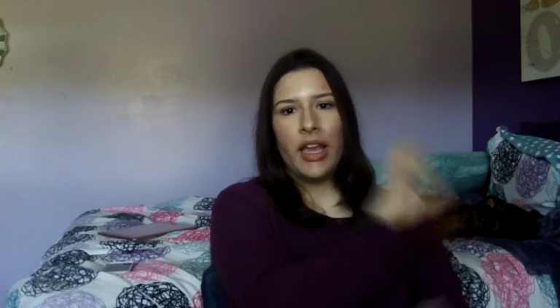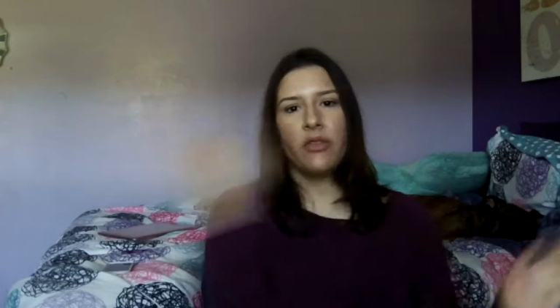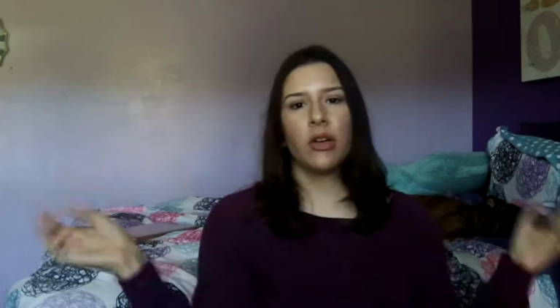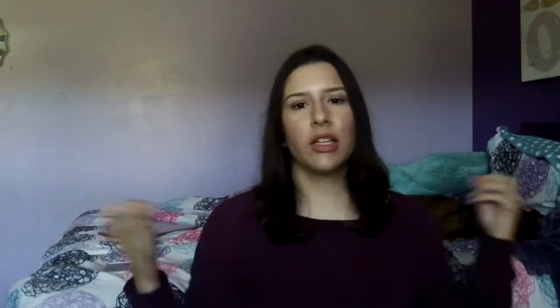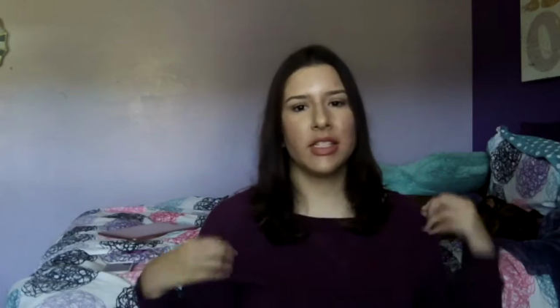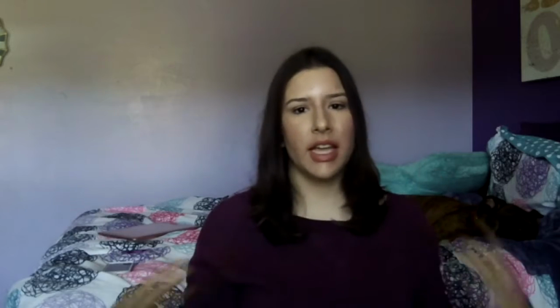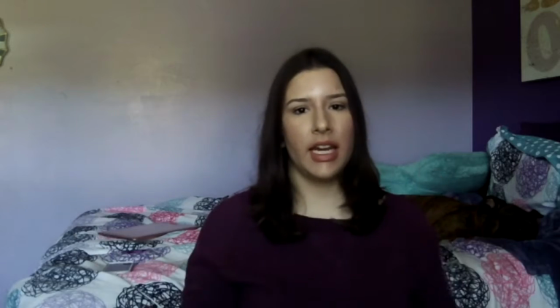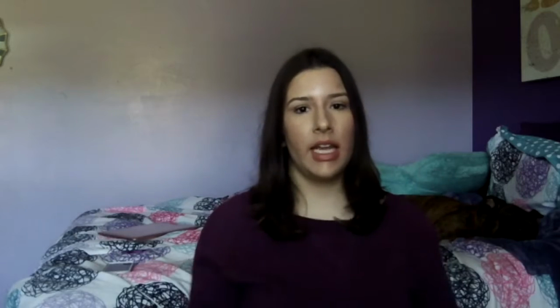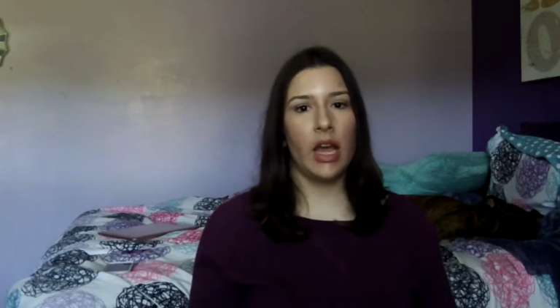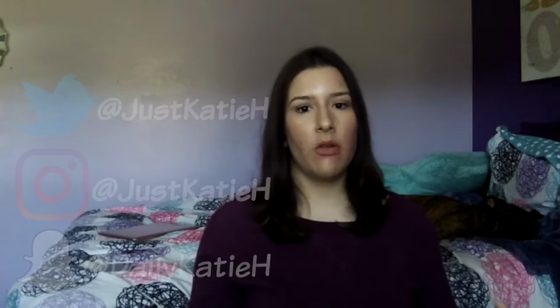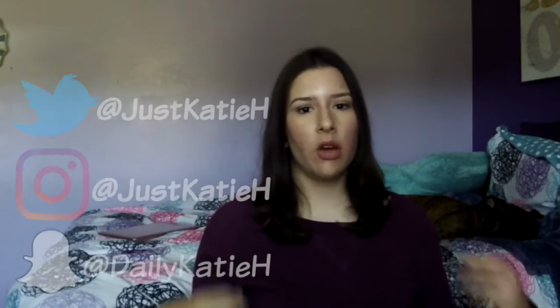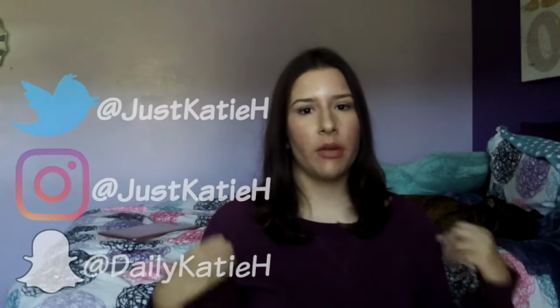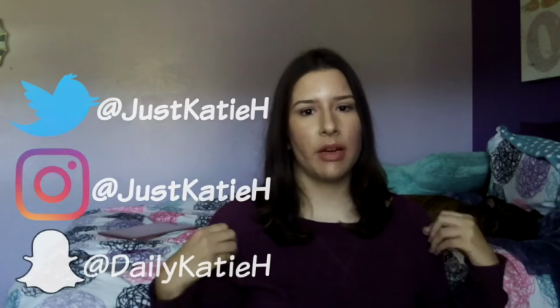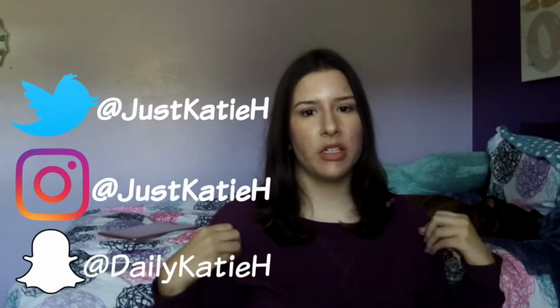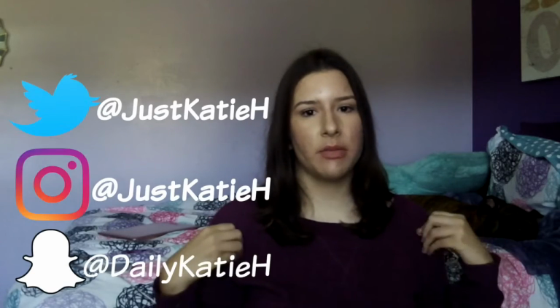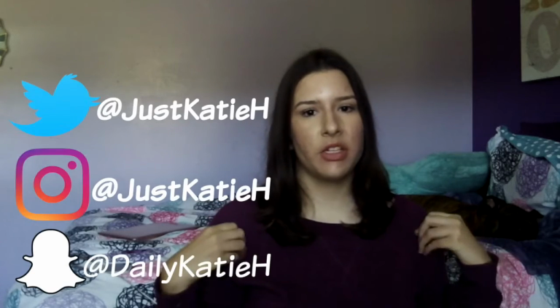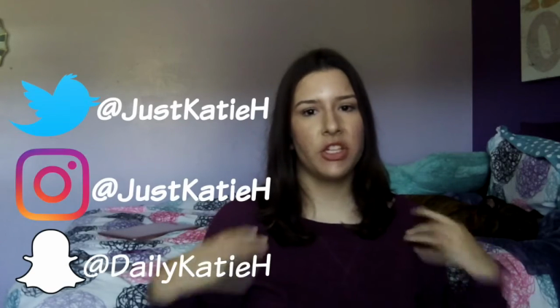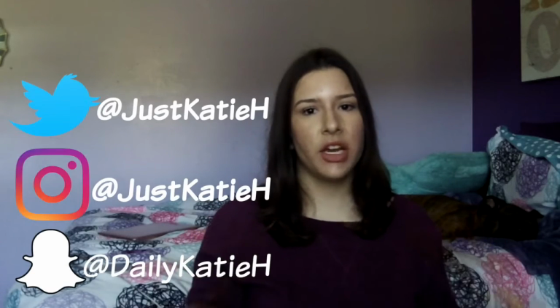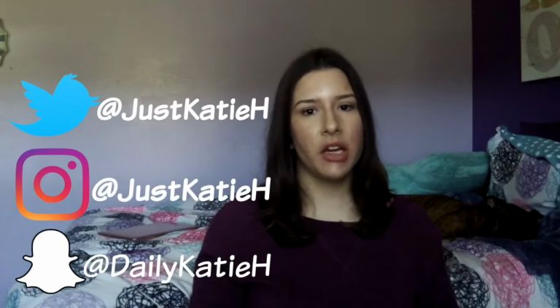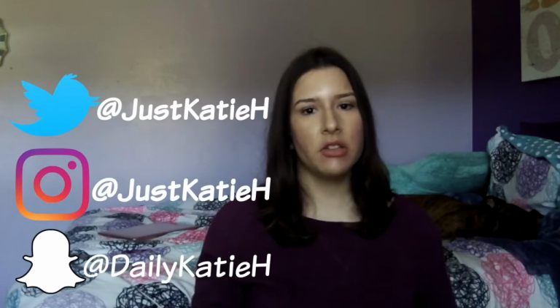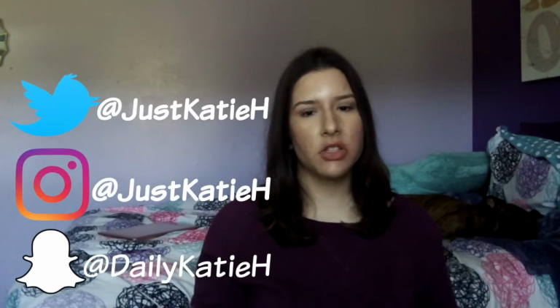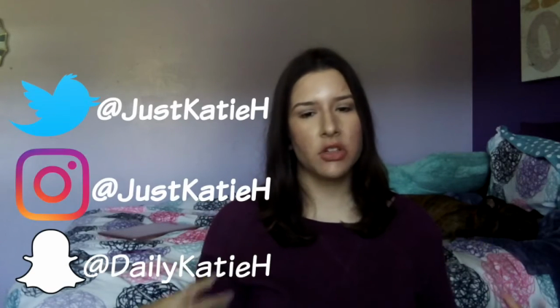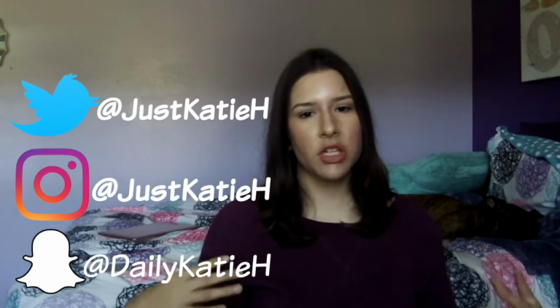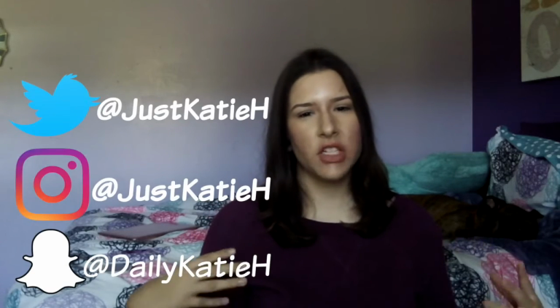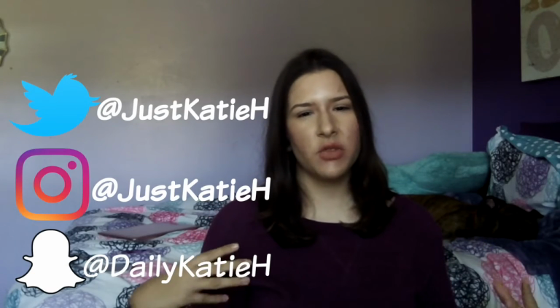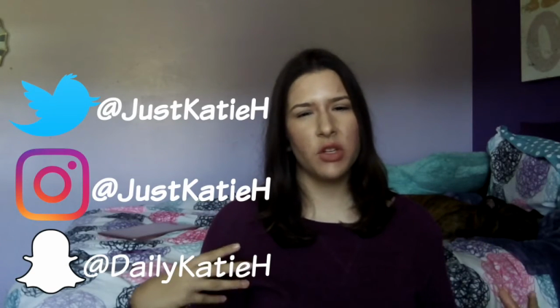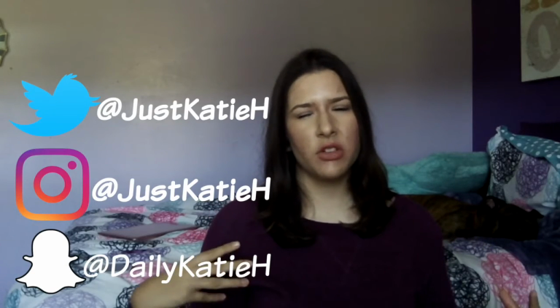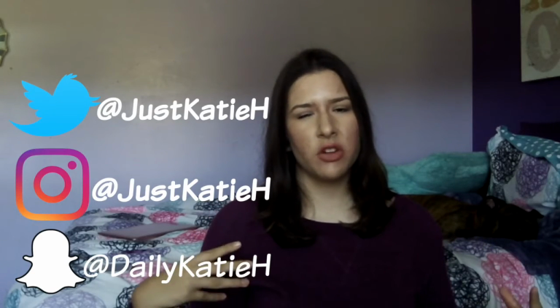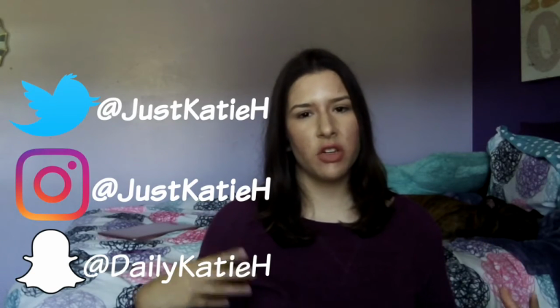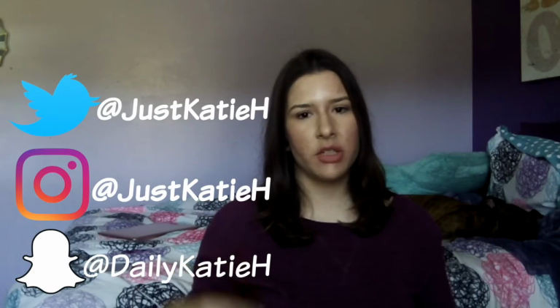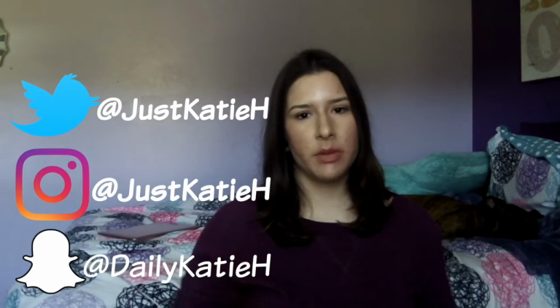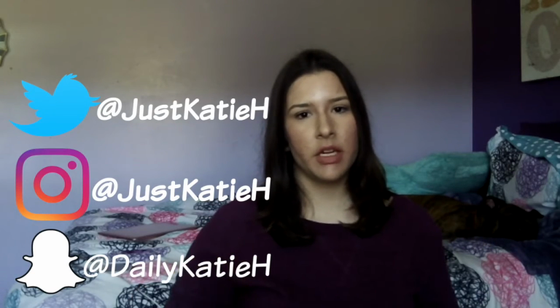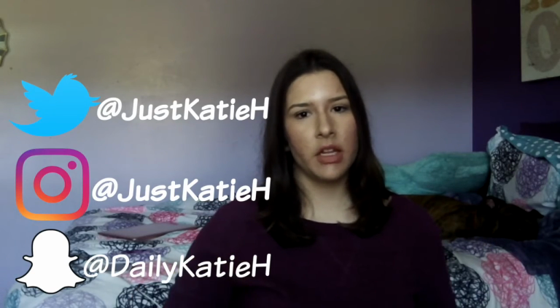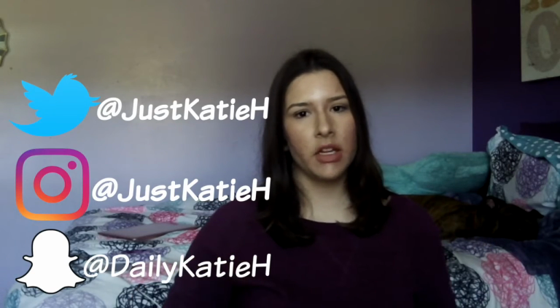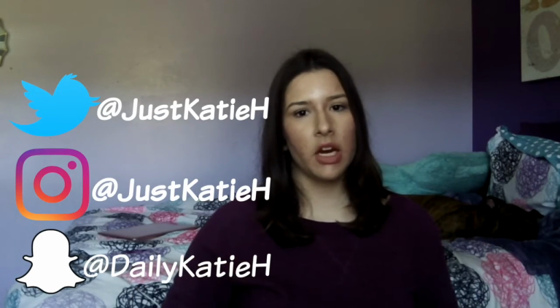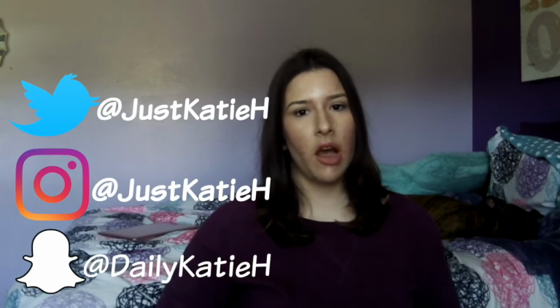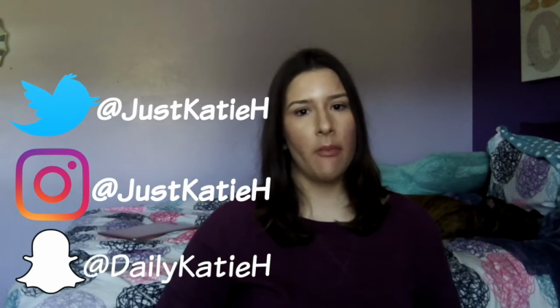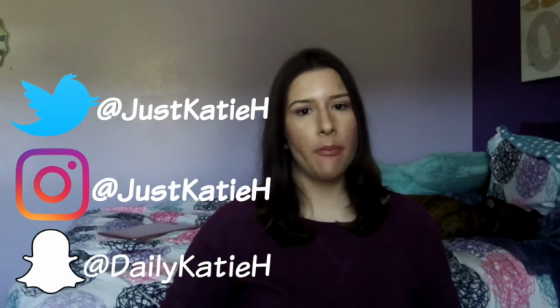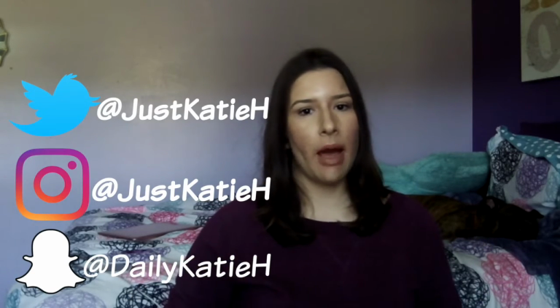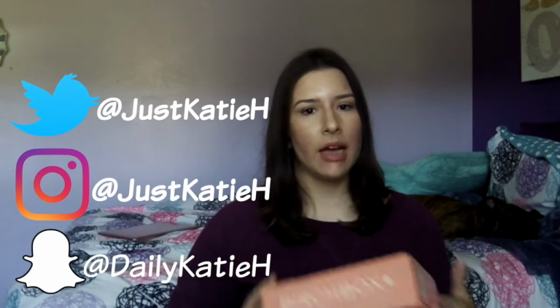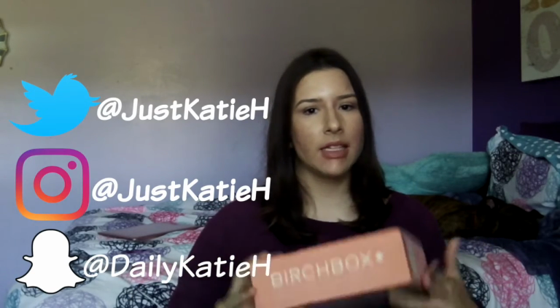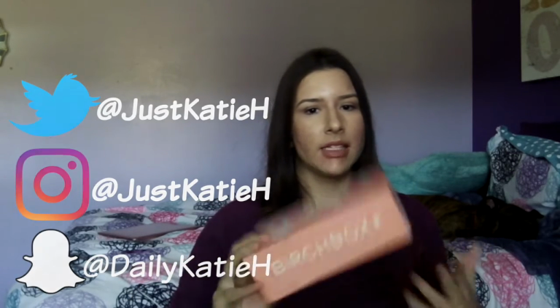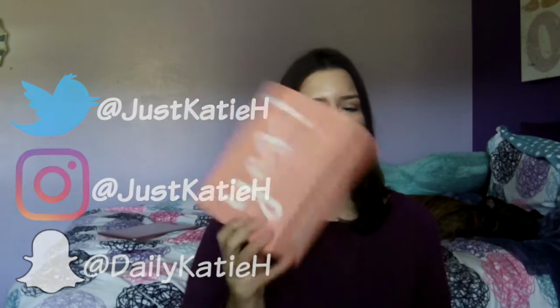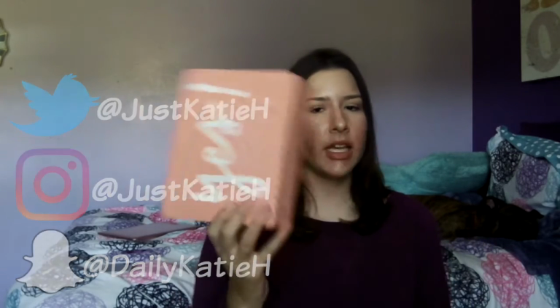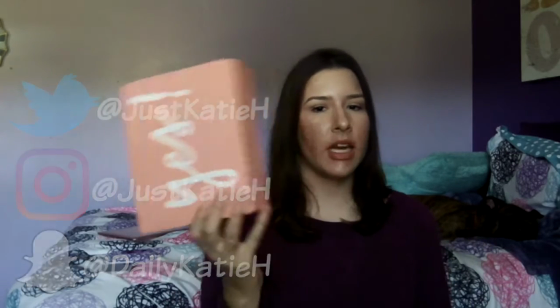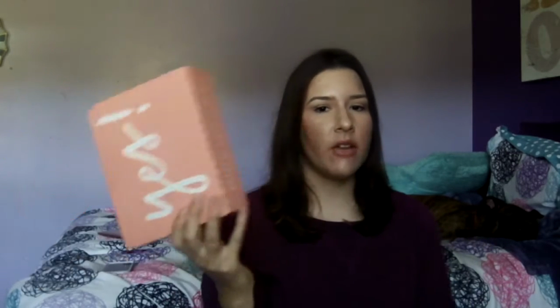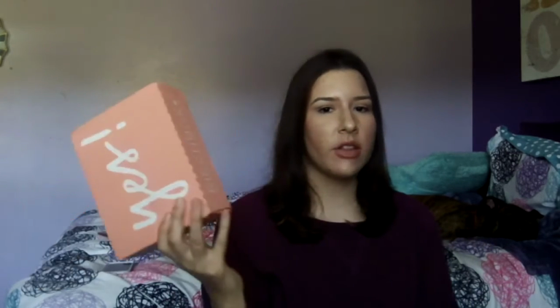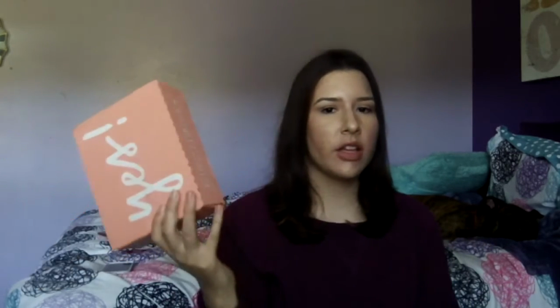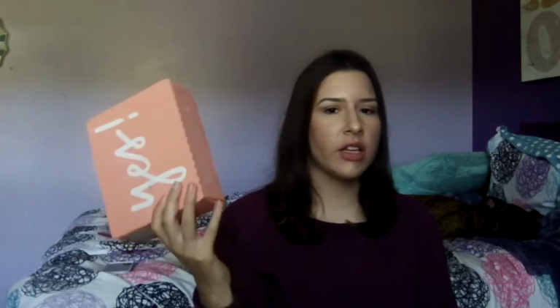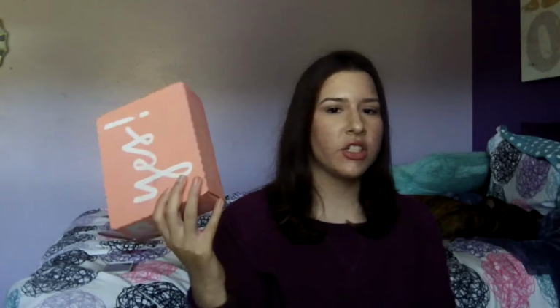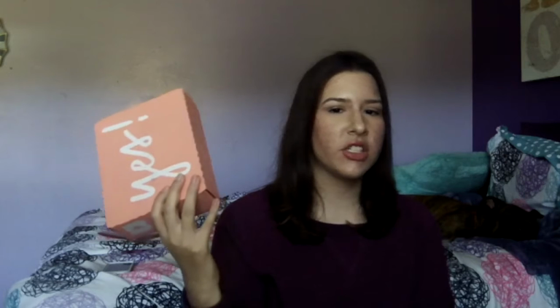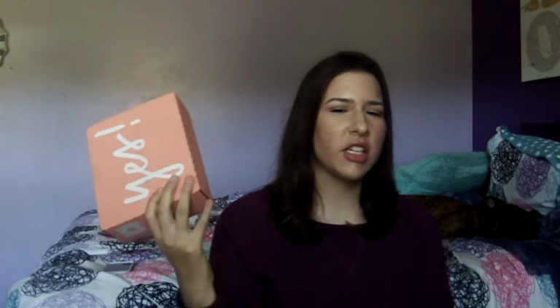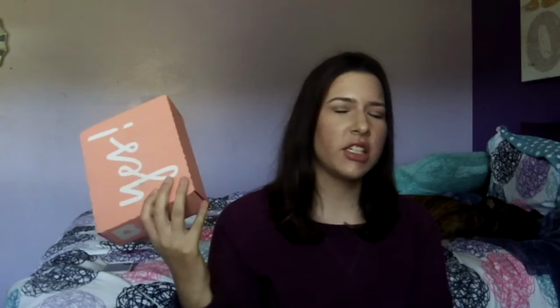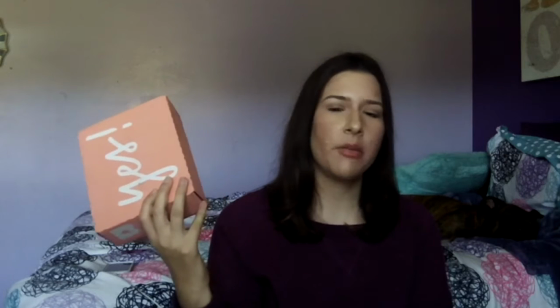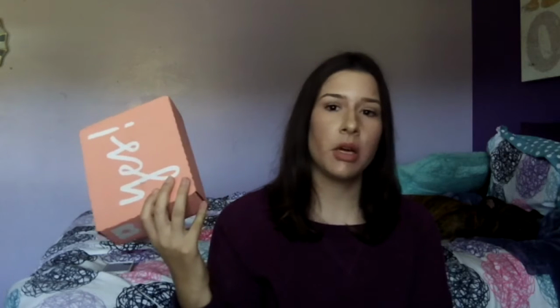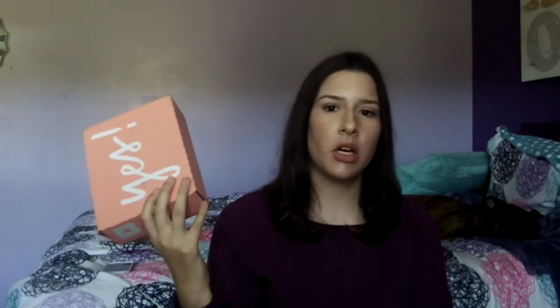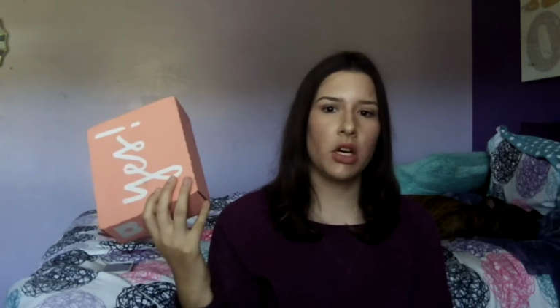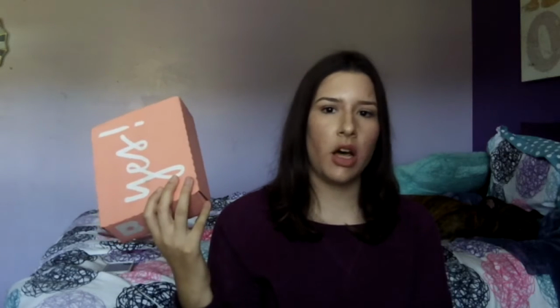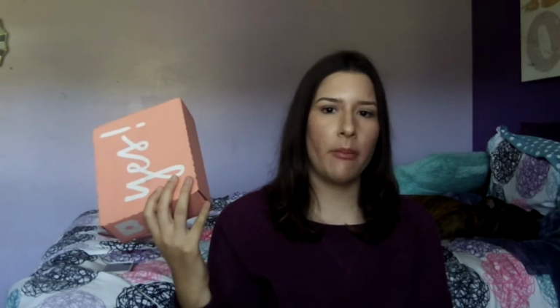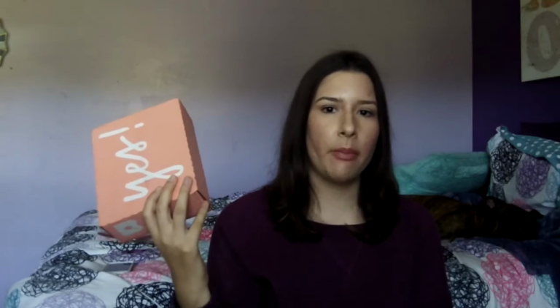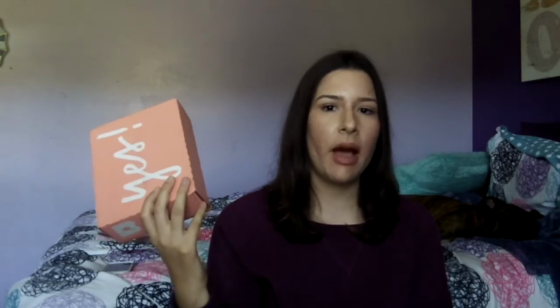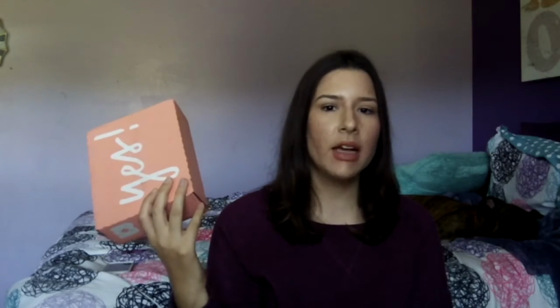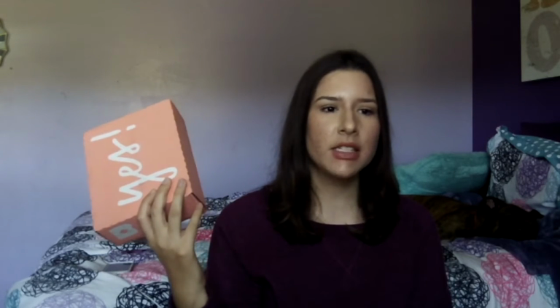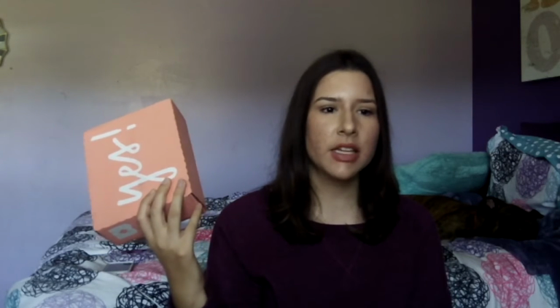Hey everyone, it's Katie and welcome back to my channel. So today's video is going to be another unboxing.